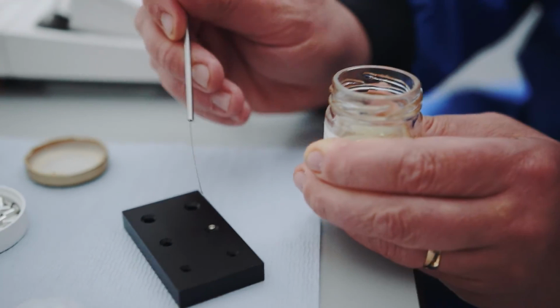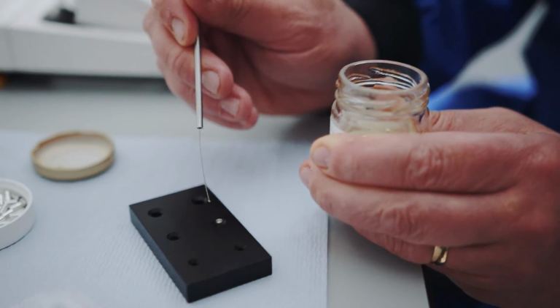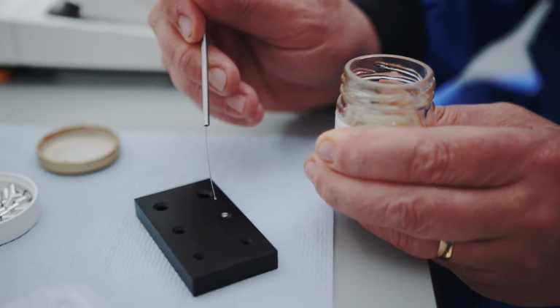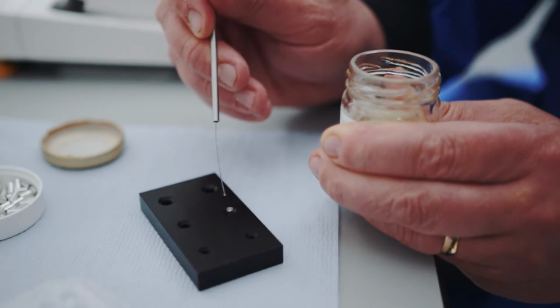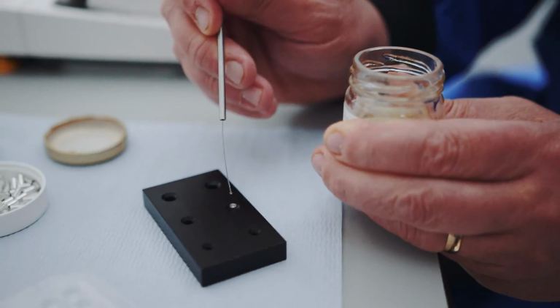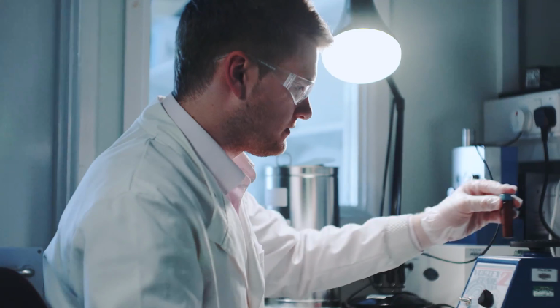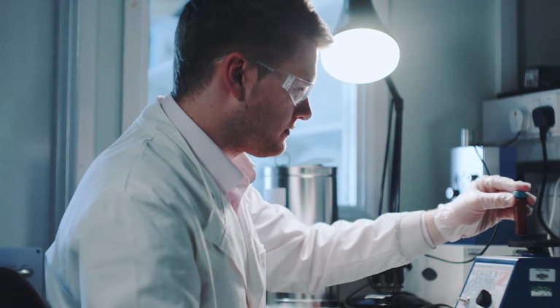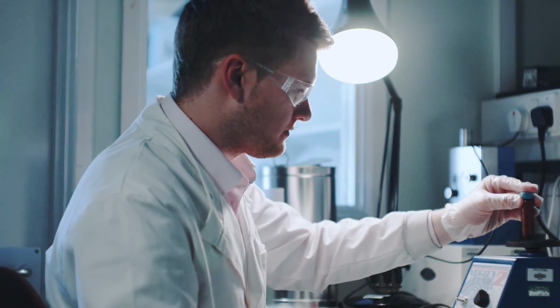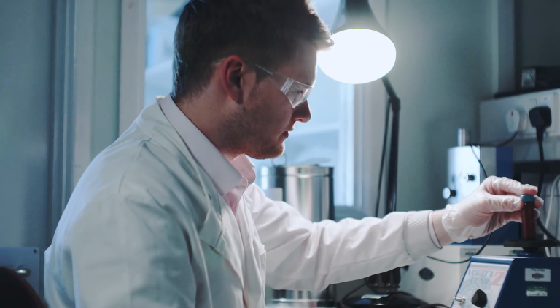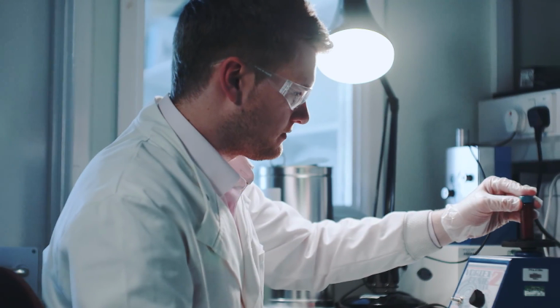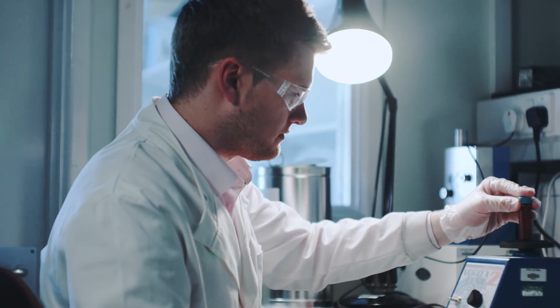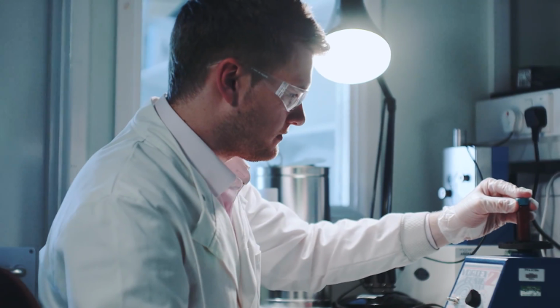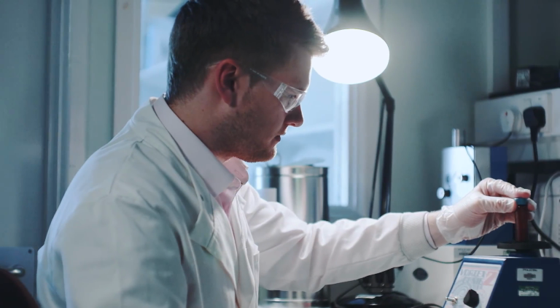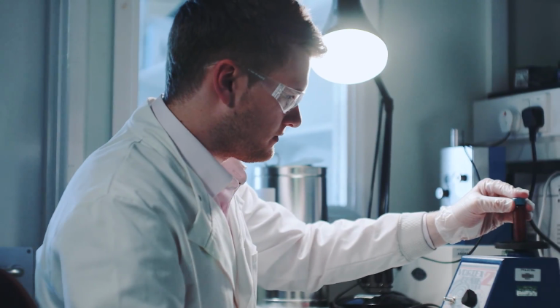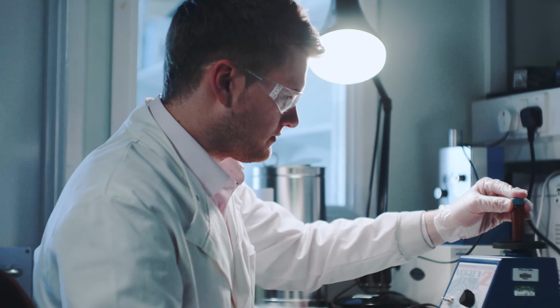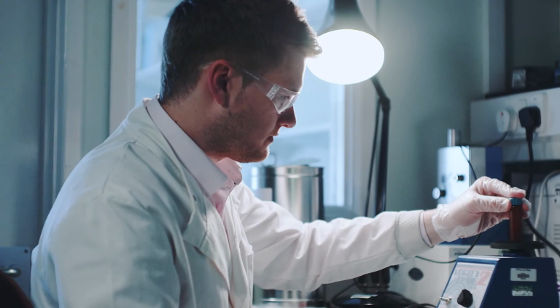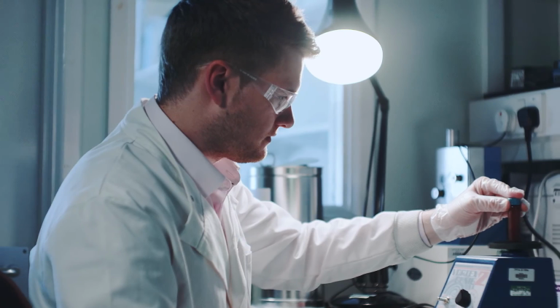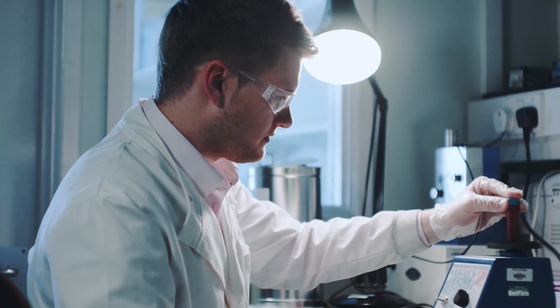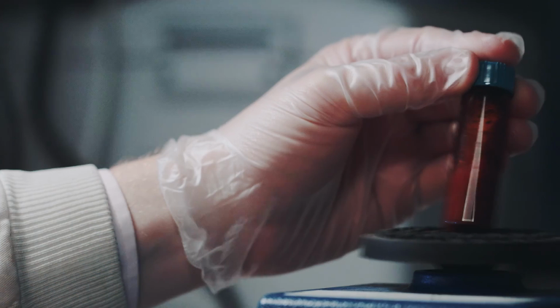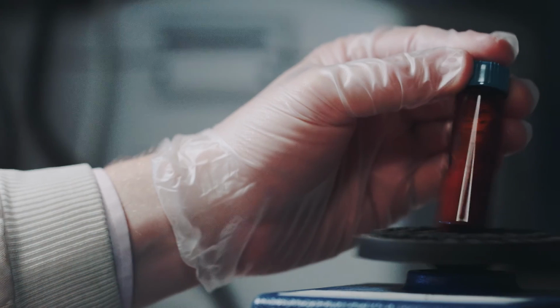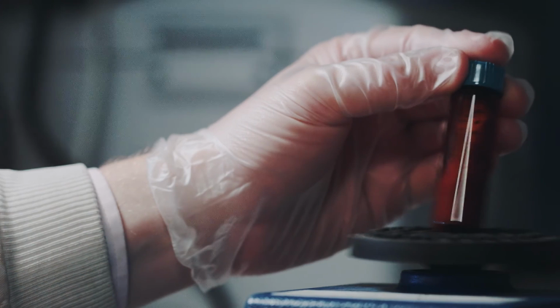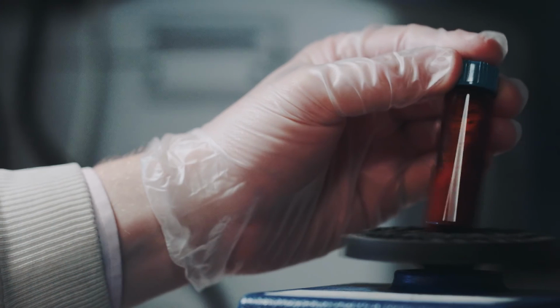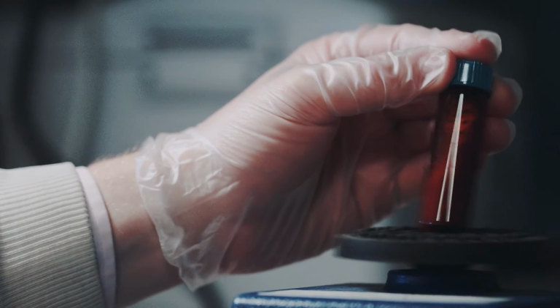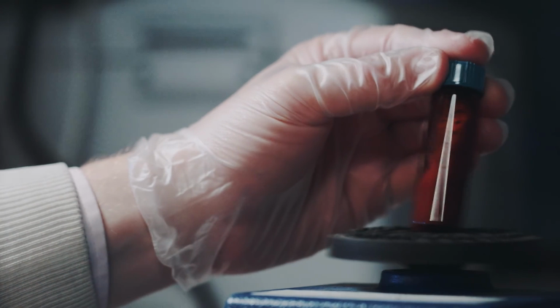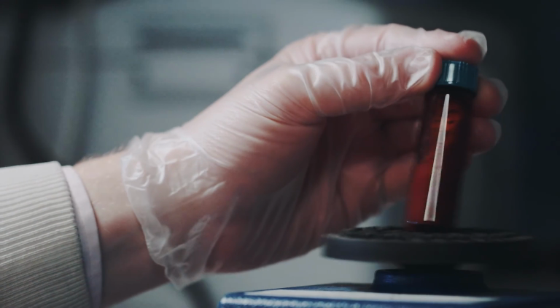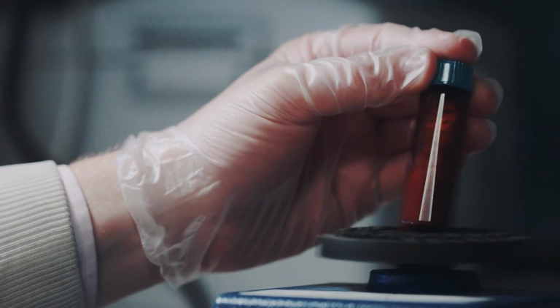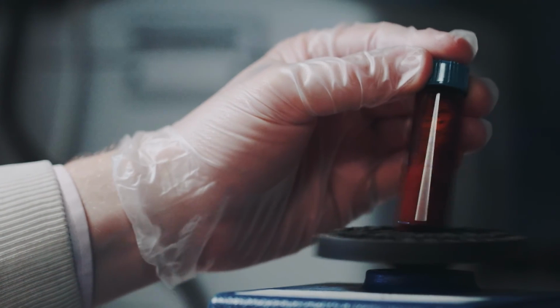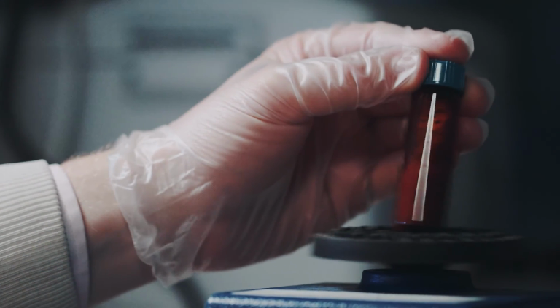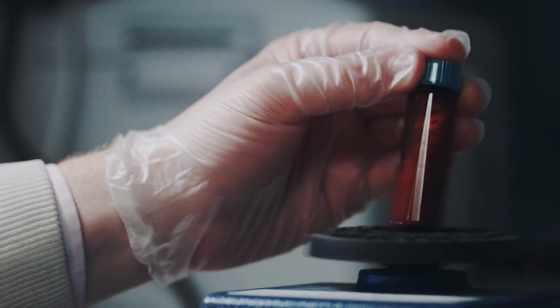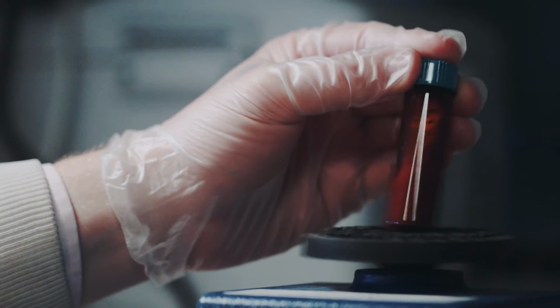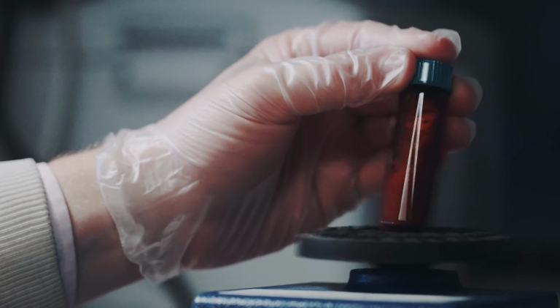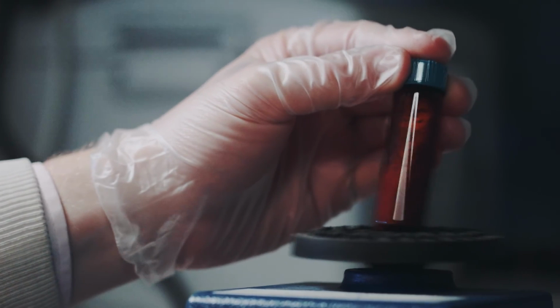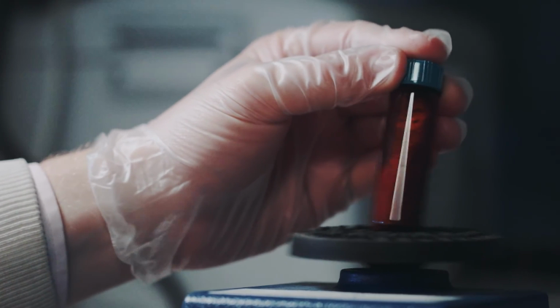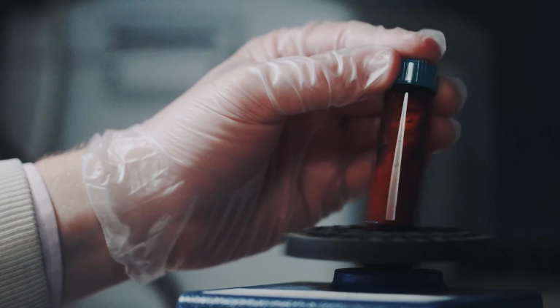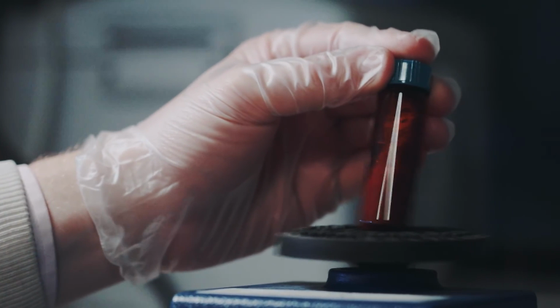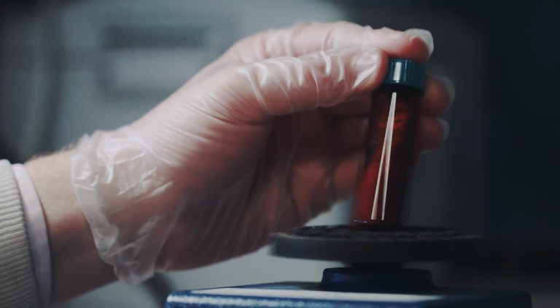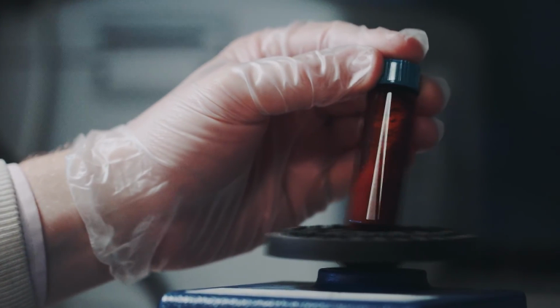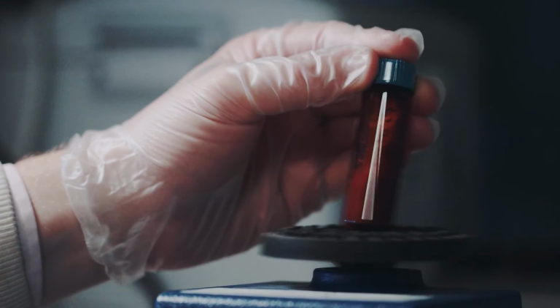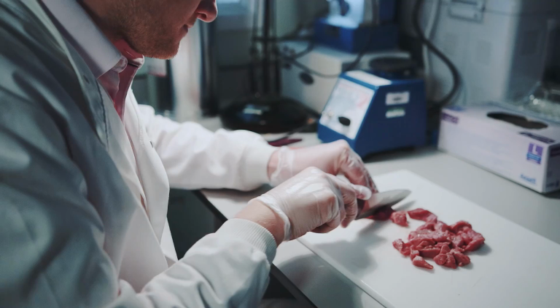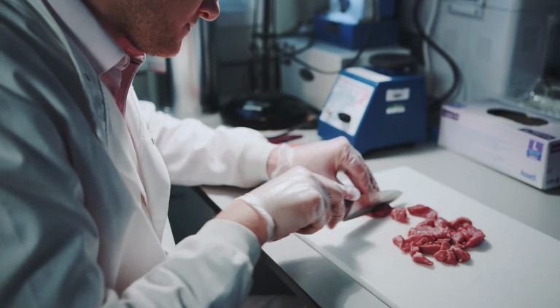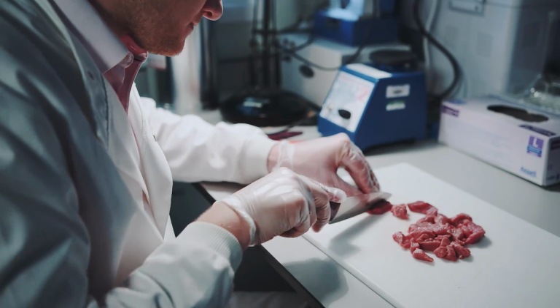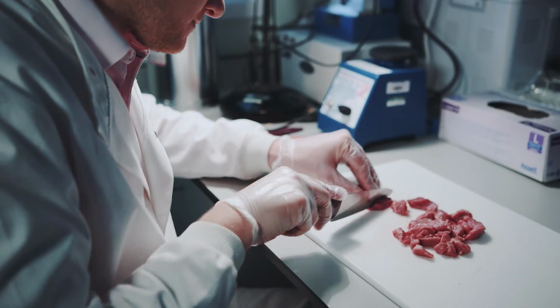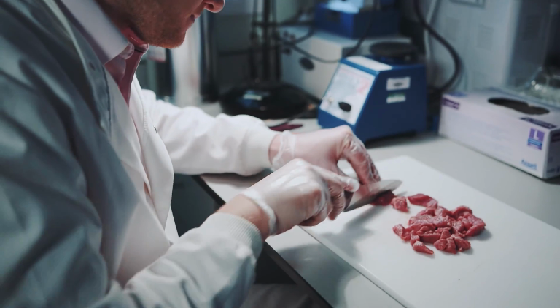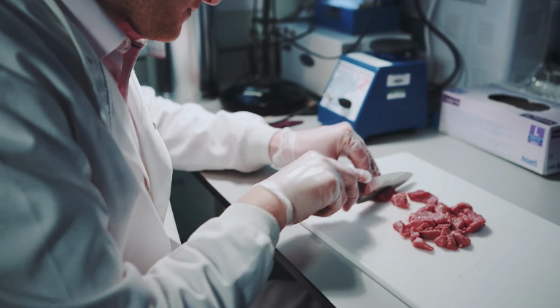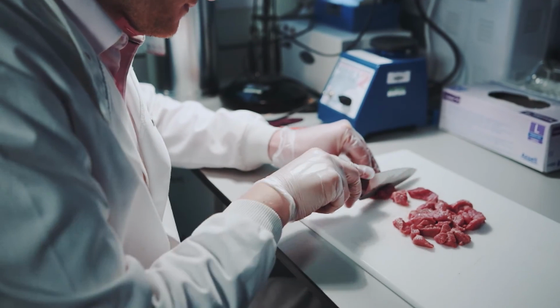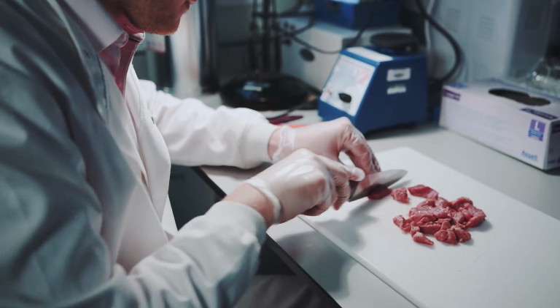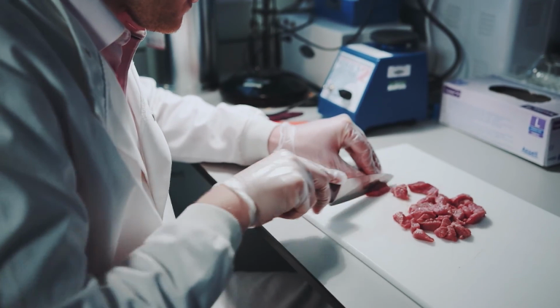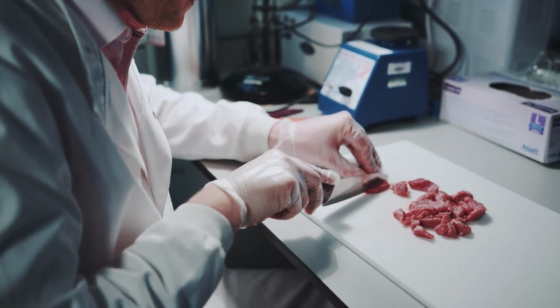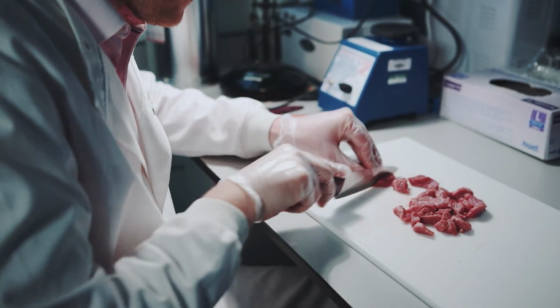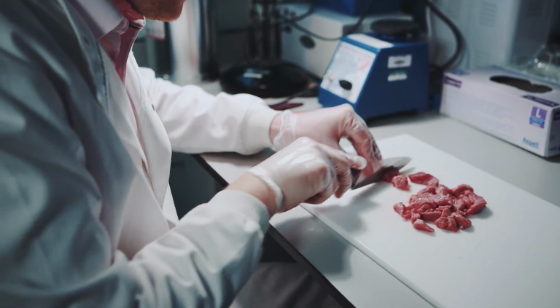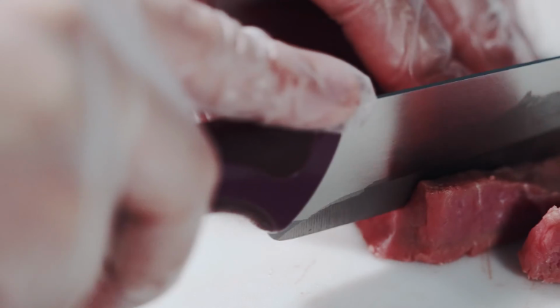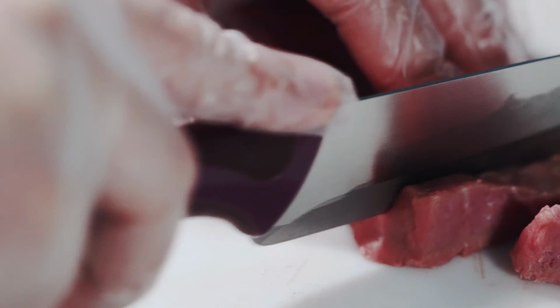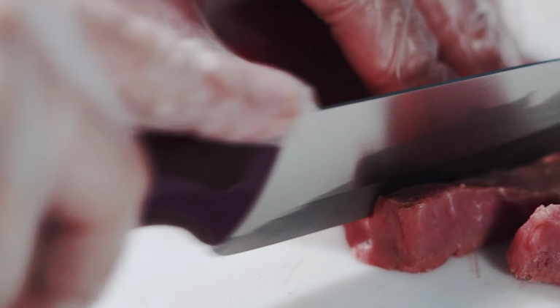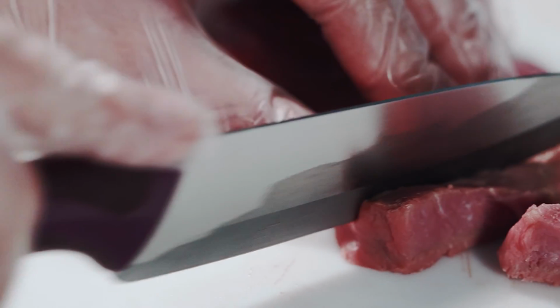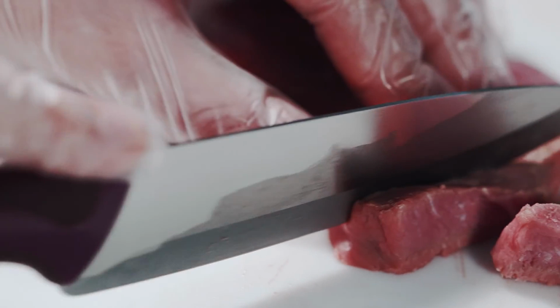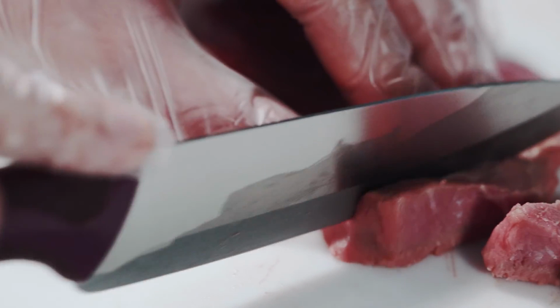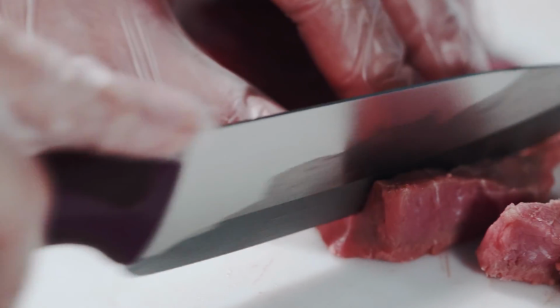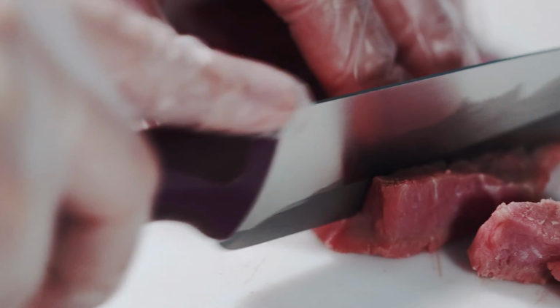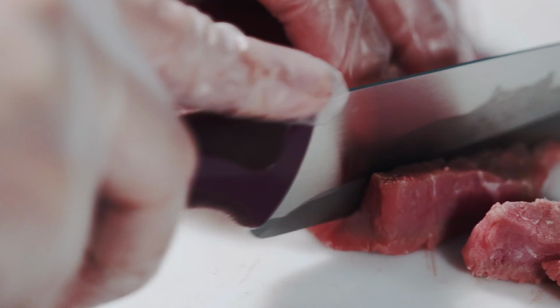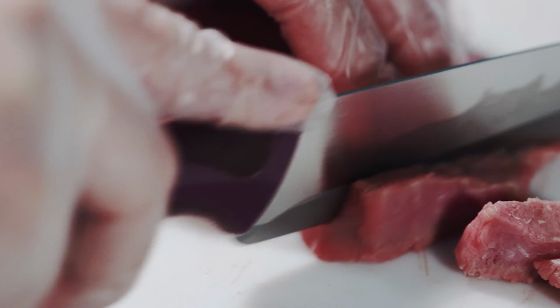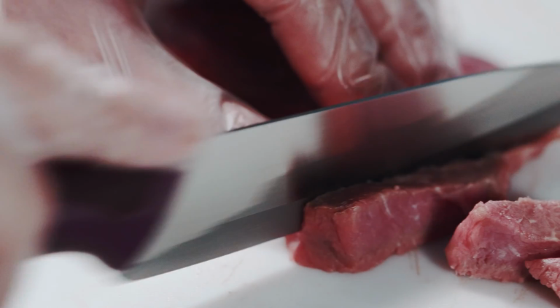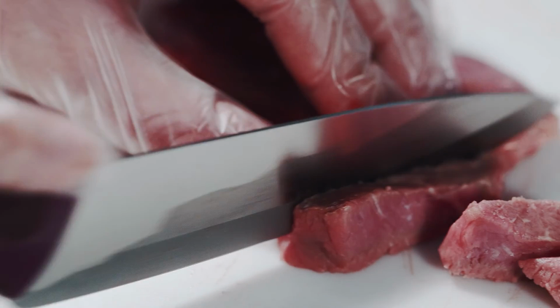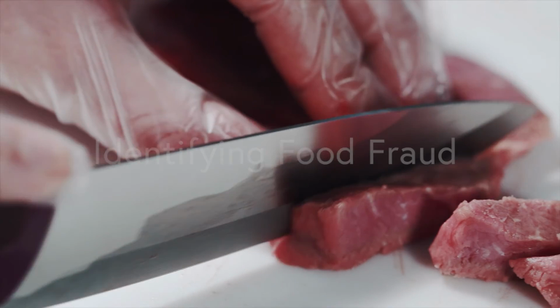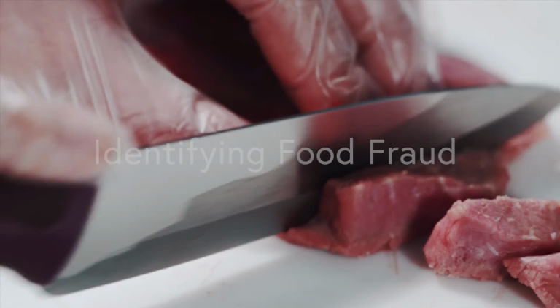This course will allow you to understand how we identify food fraud and help you to know what really goes into the food you eat.